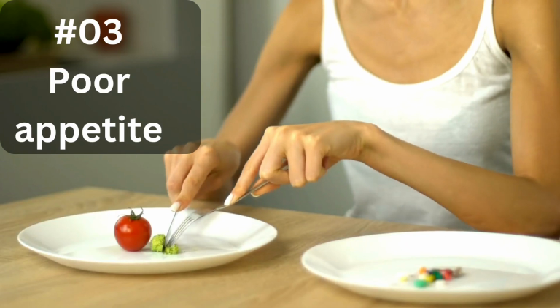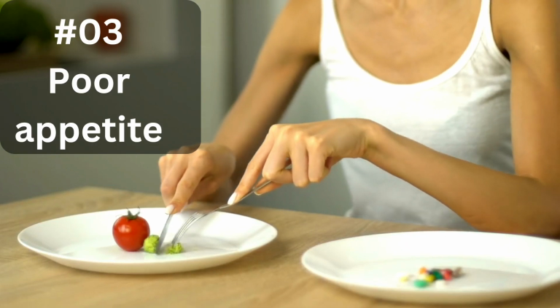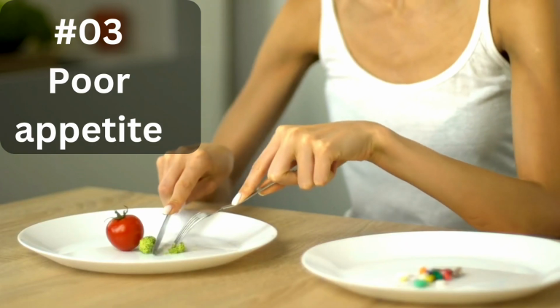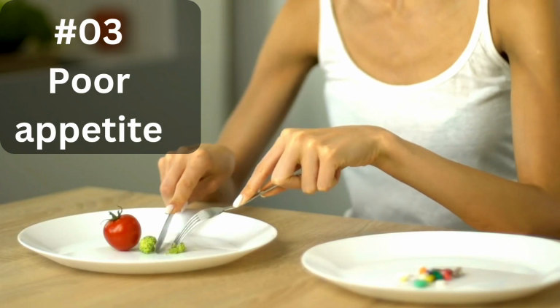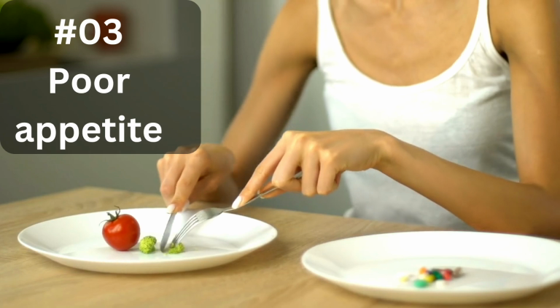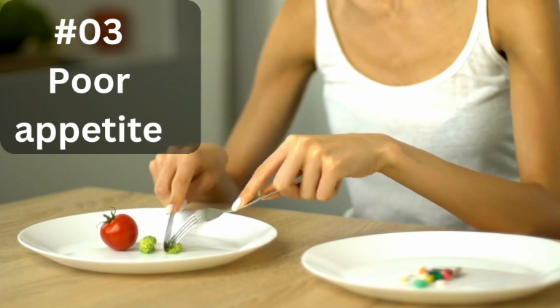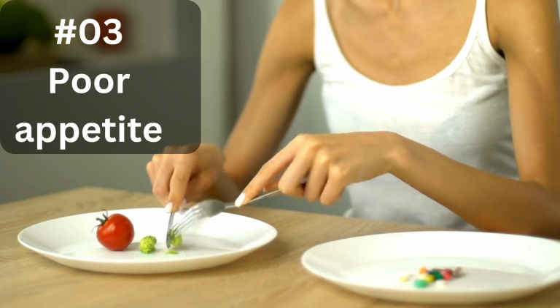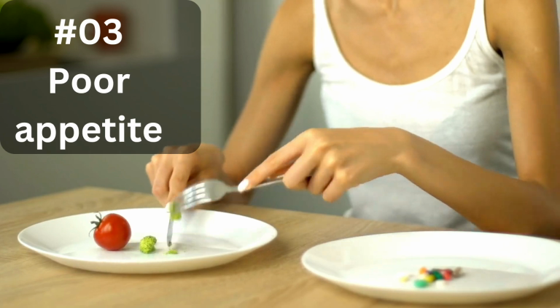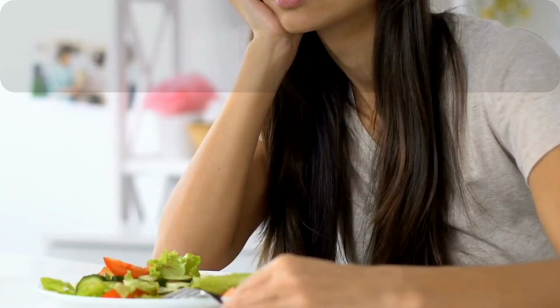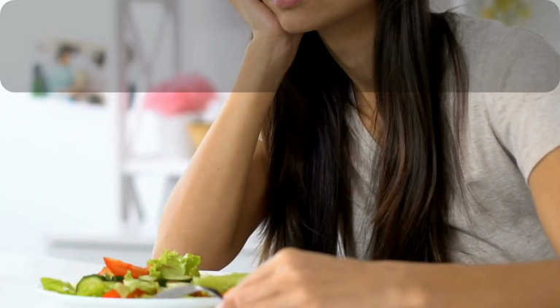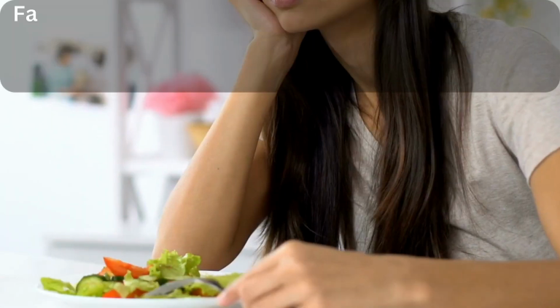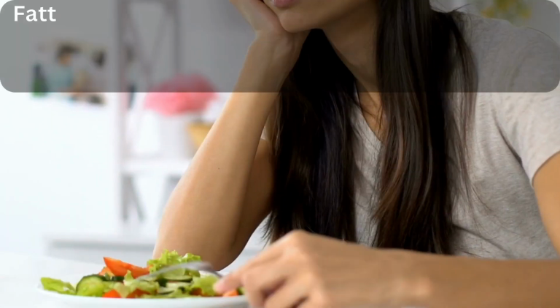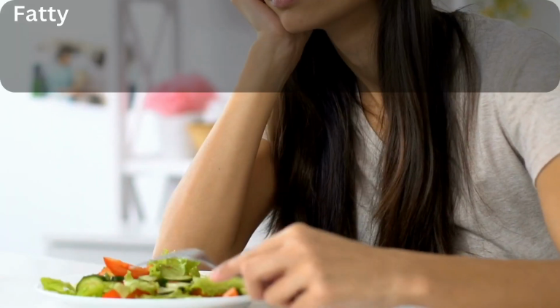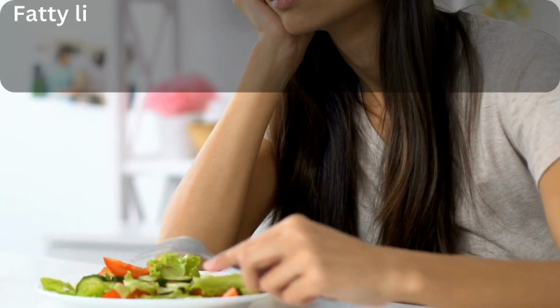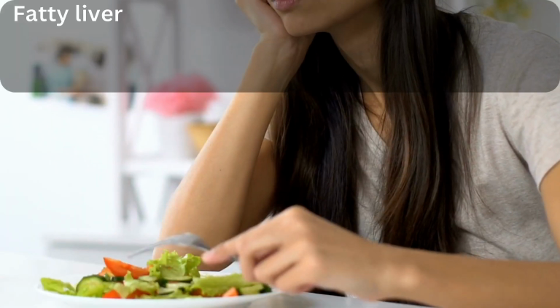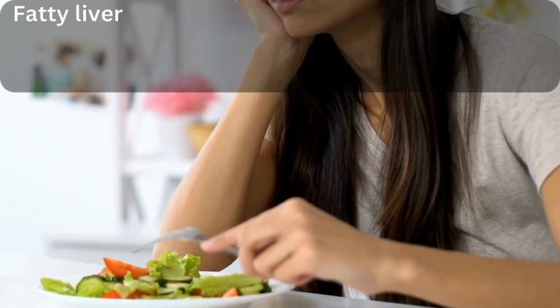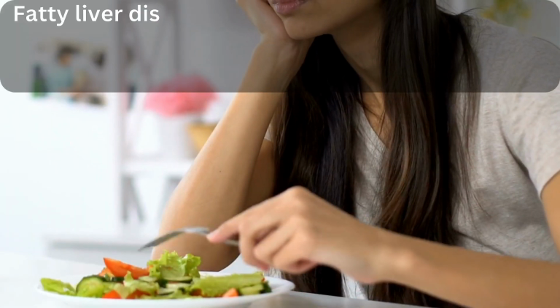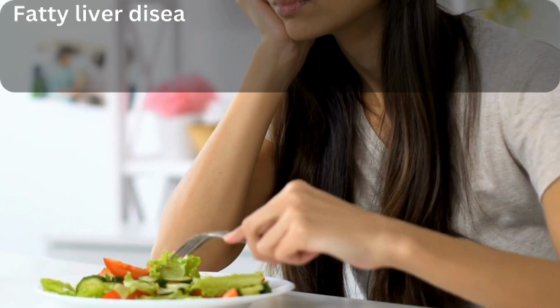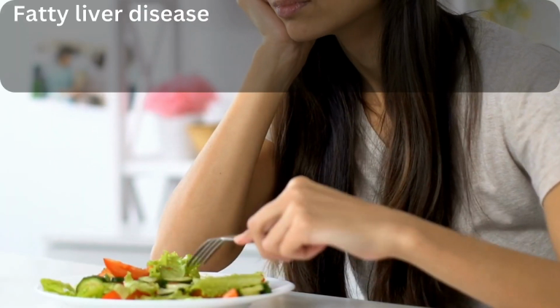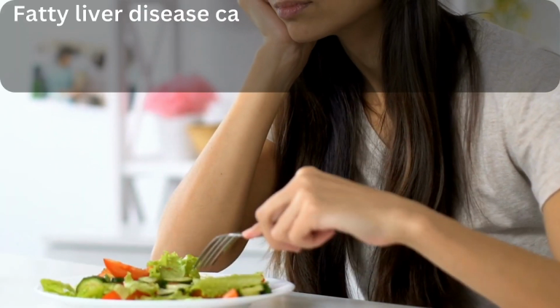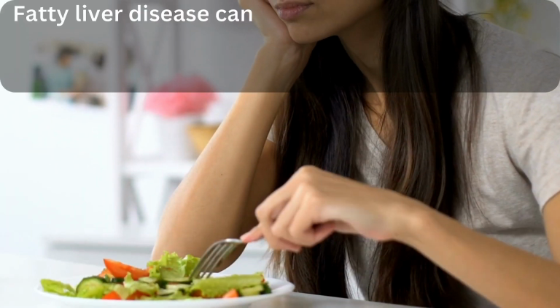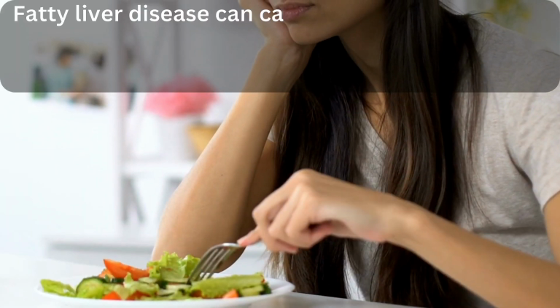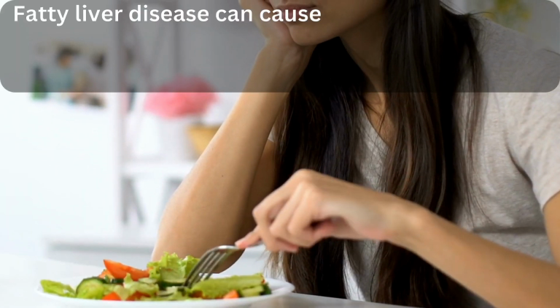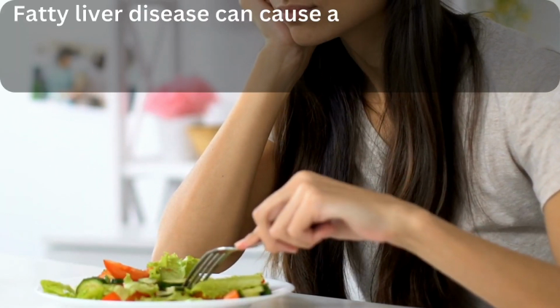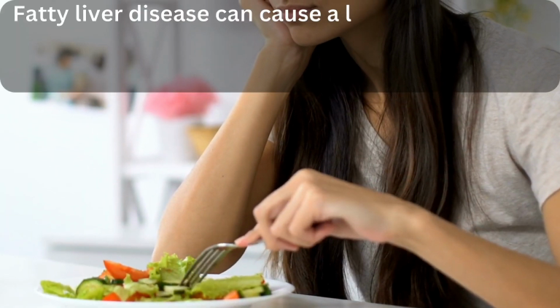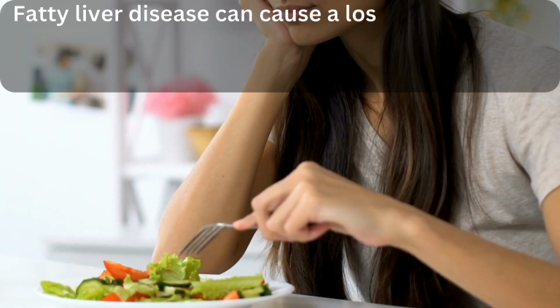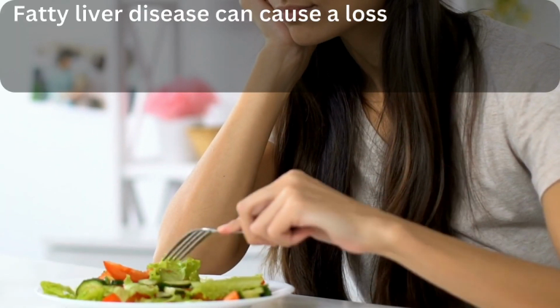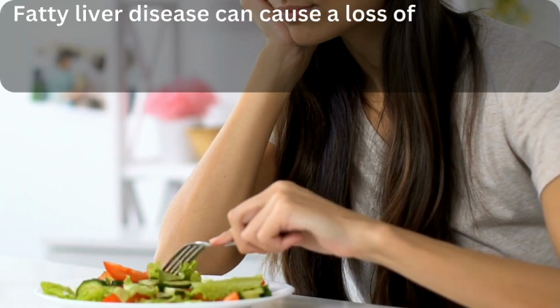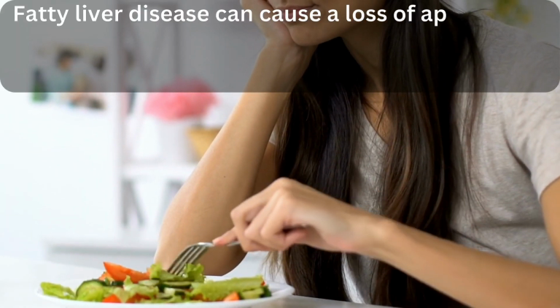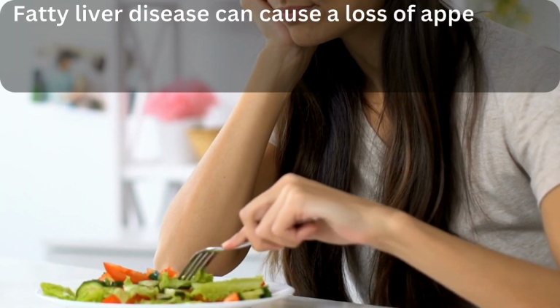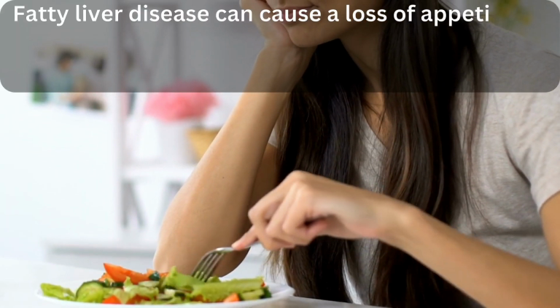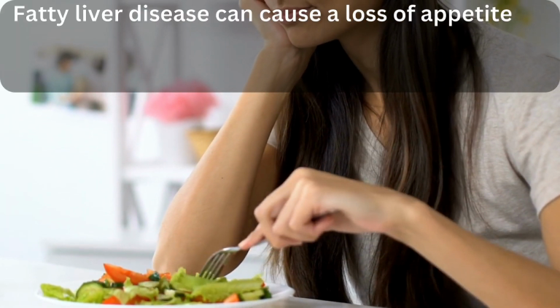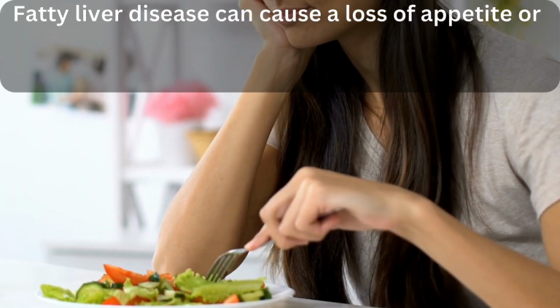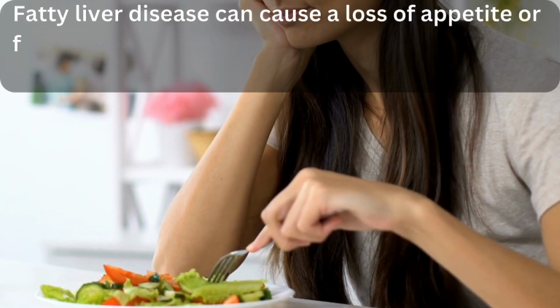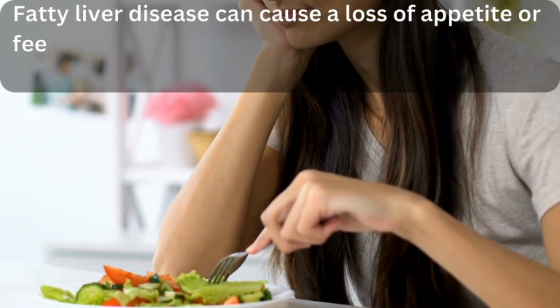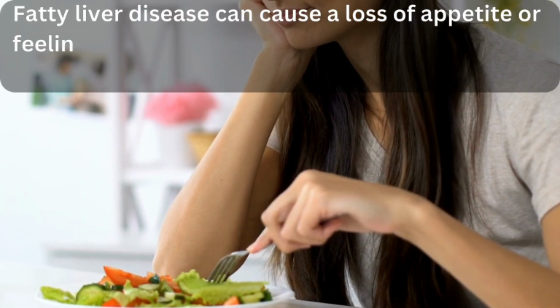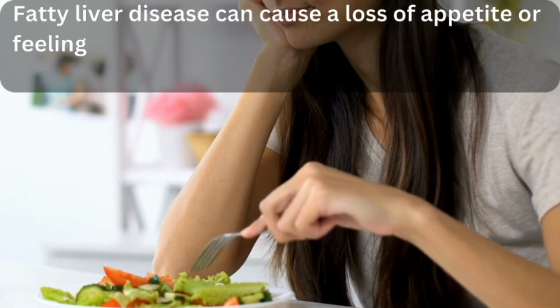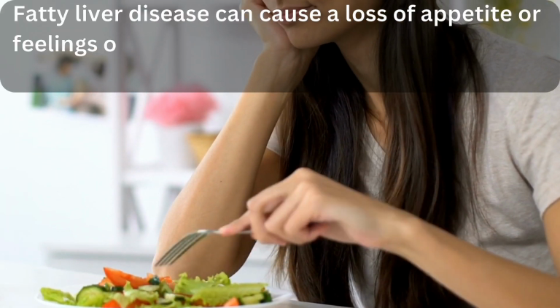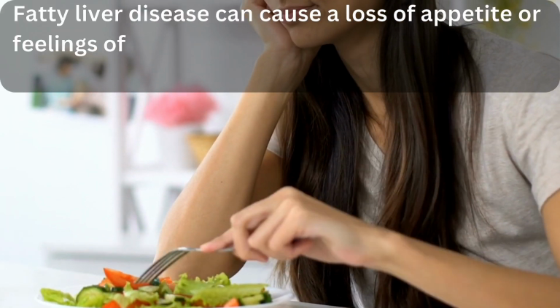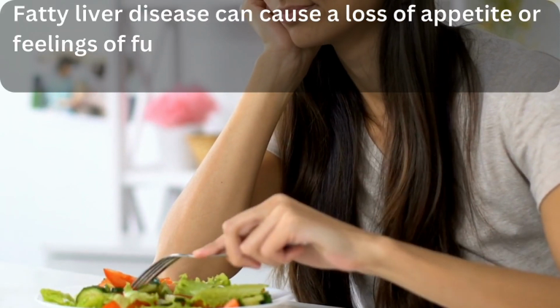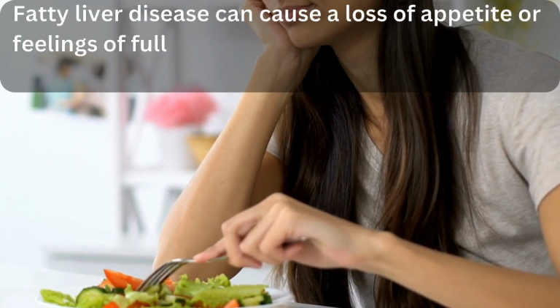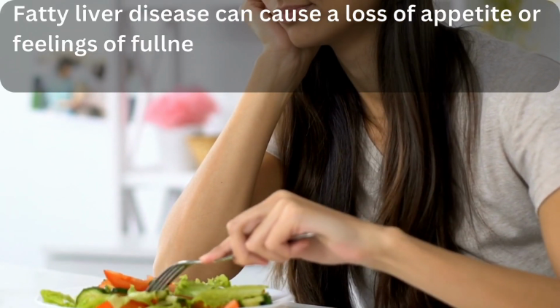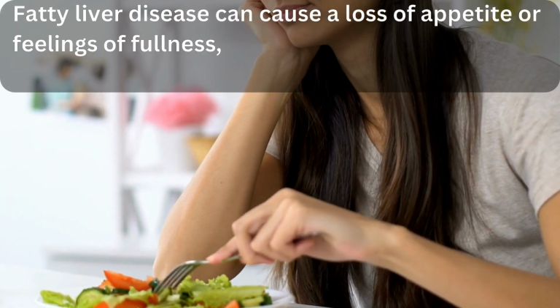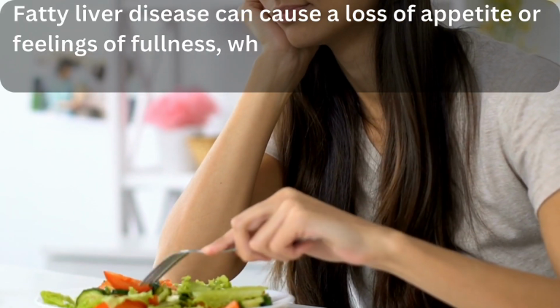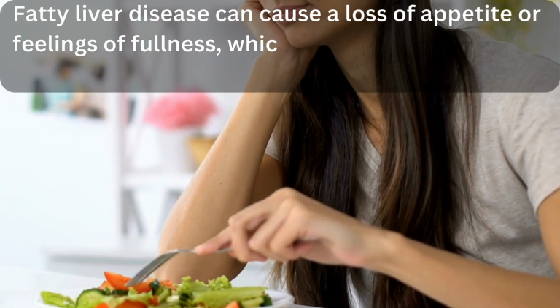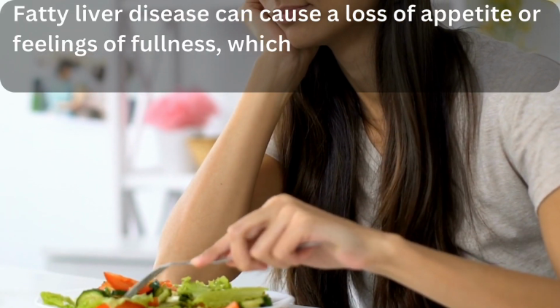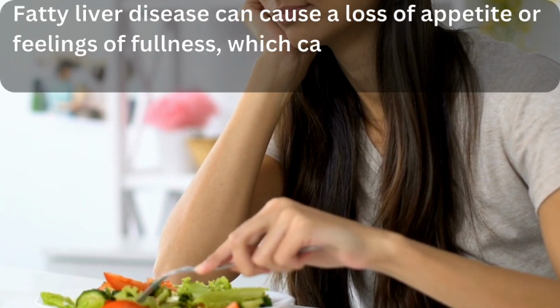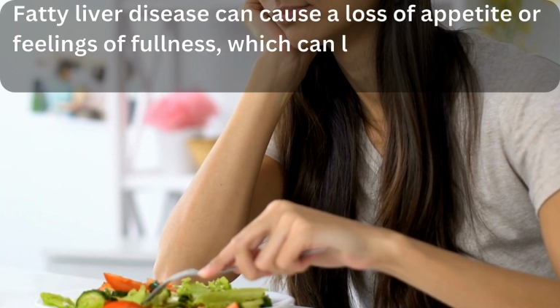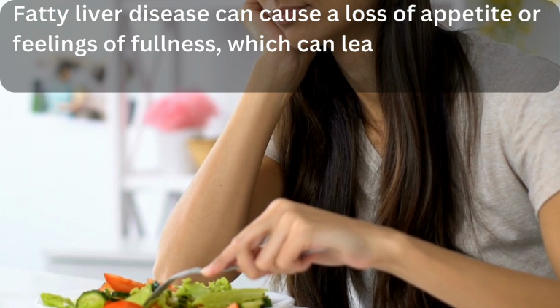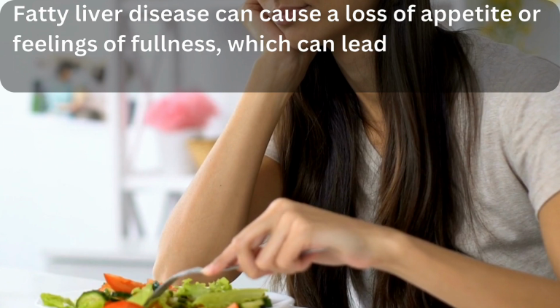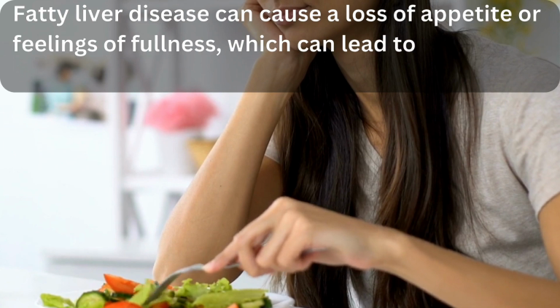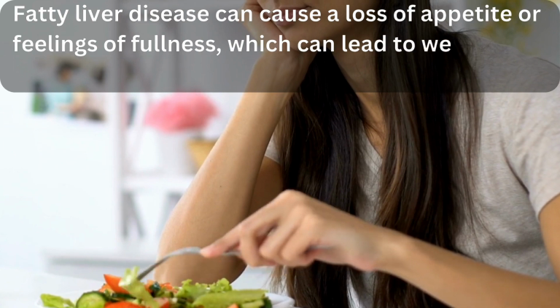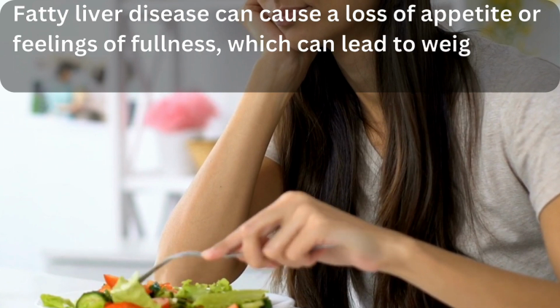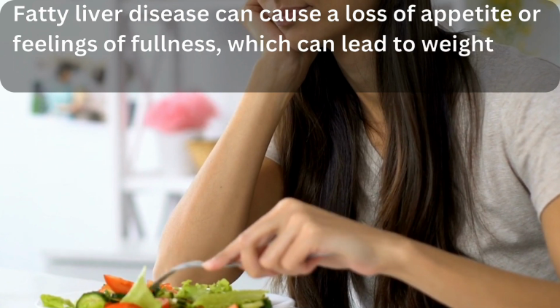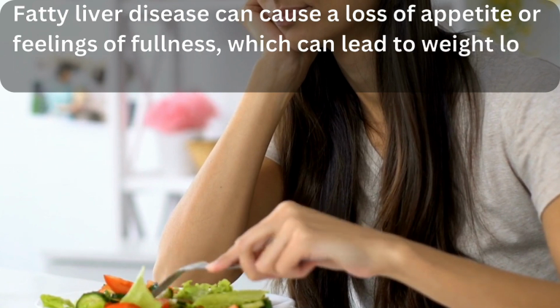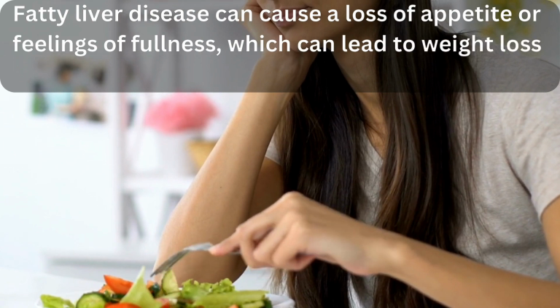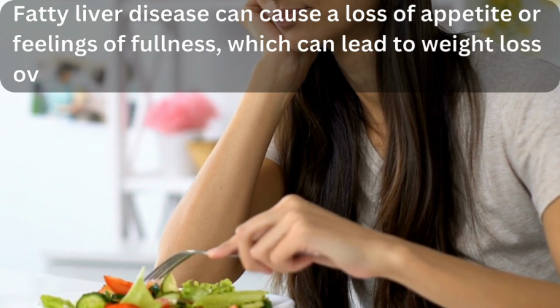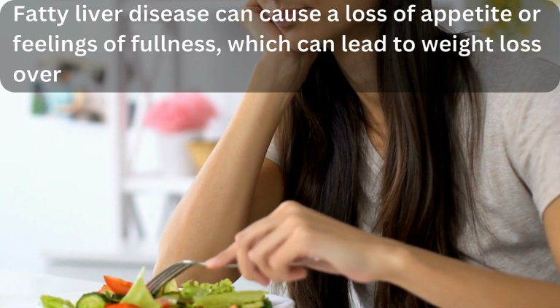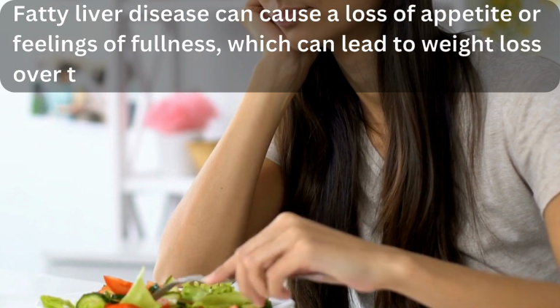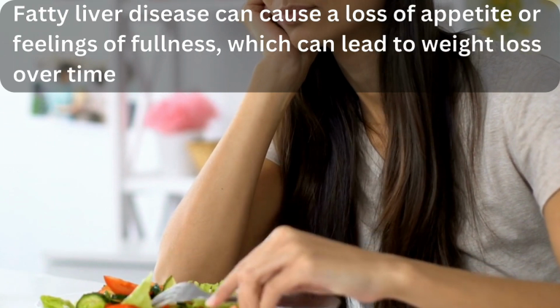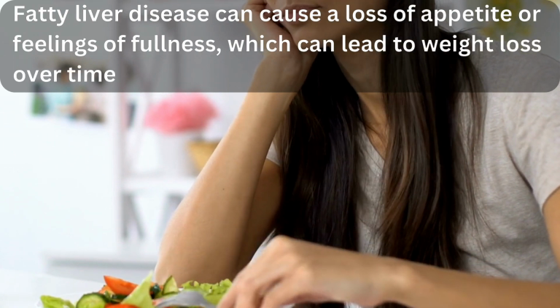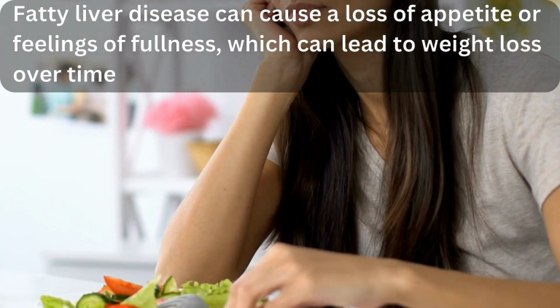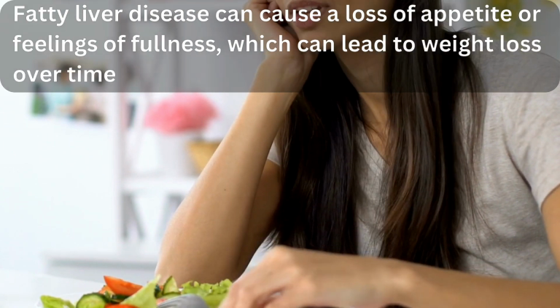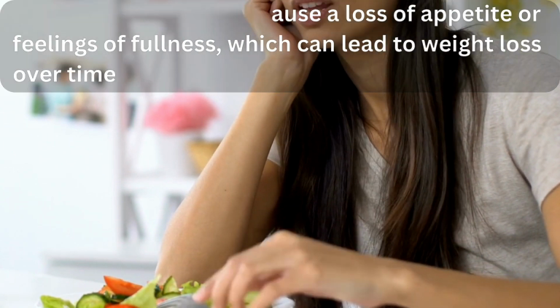3. Poor appetite. Fatty liver disease can cause a loss of appetite or feelings of fullness, which can lead to weight loss over time.